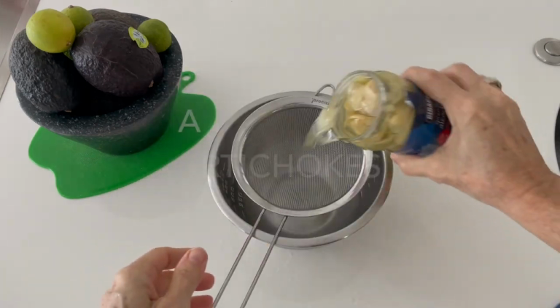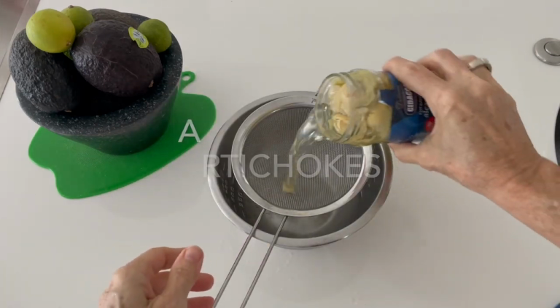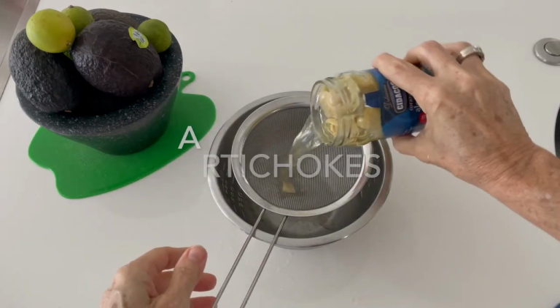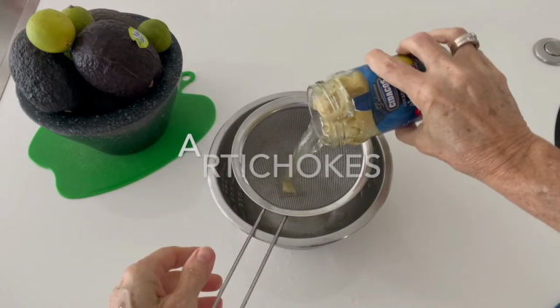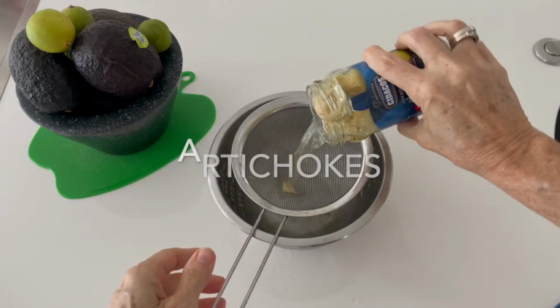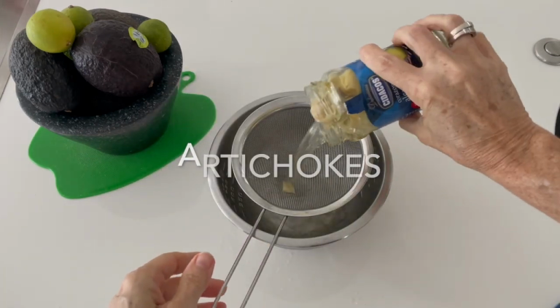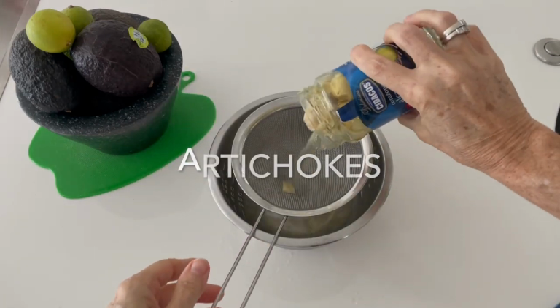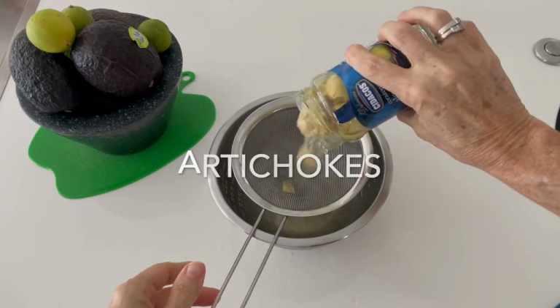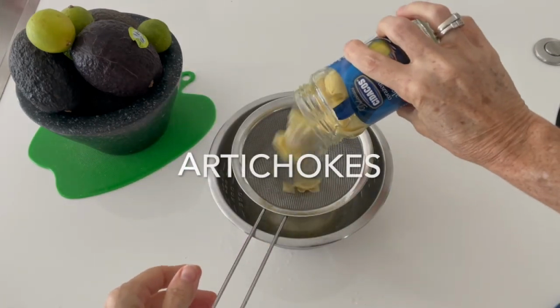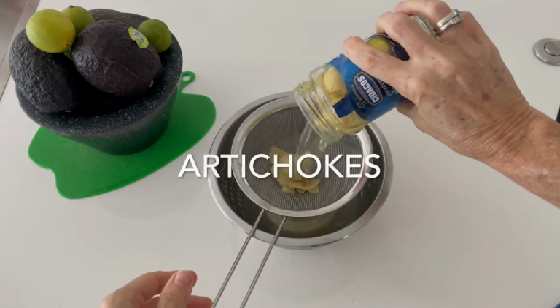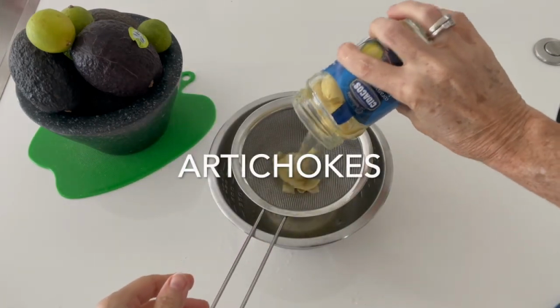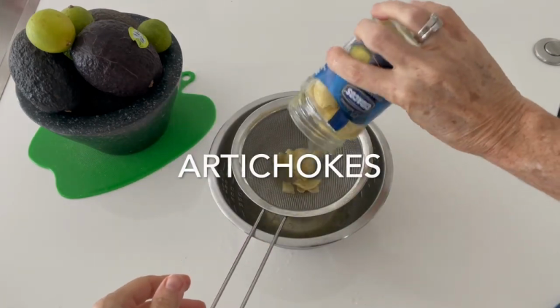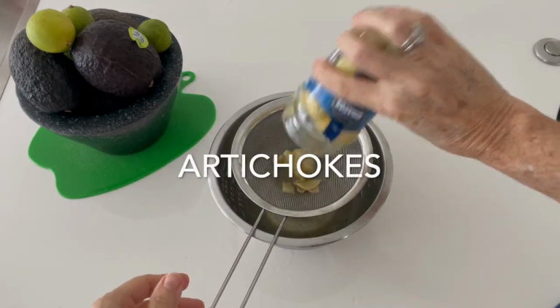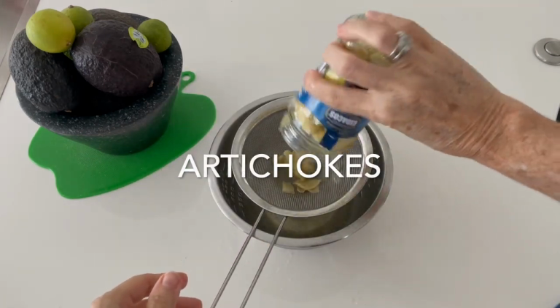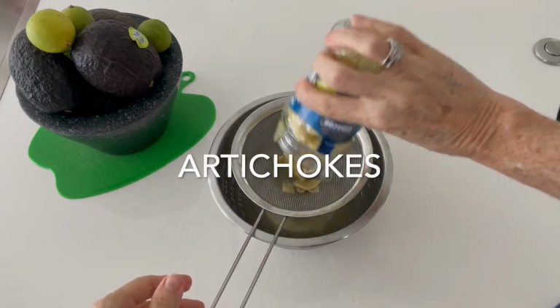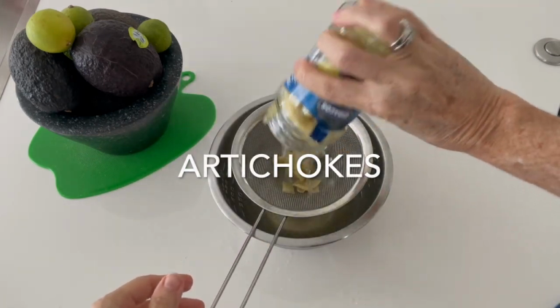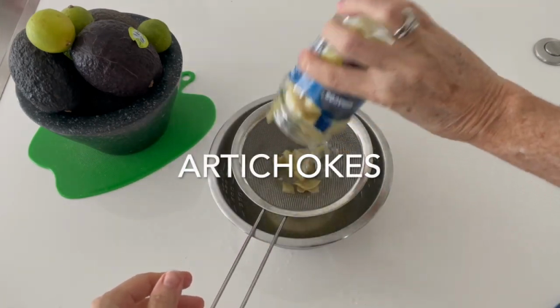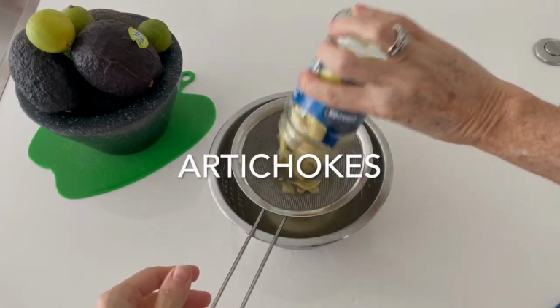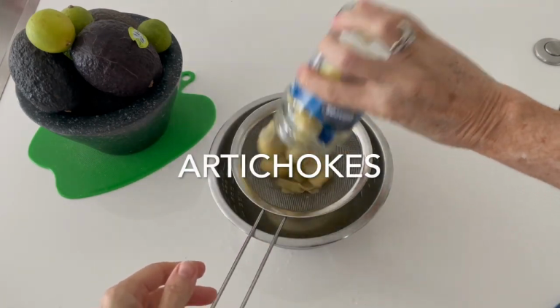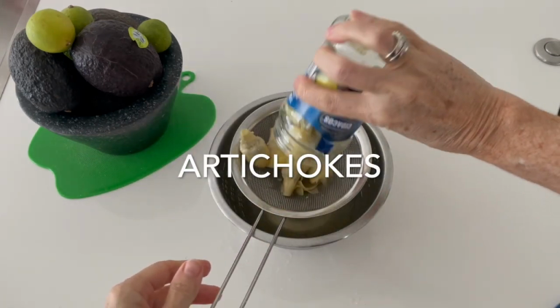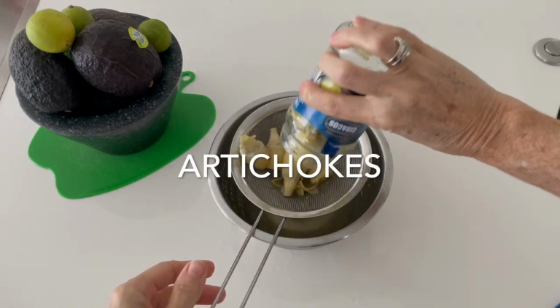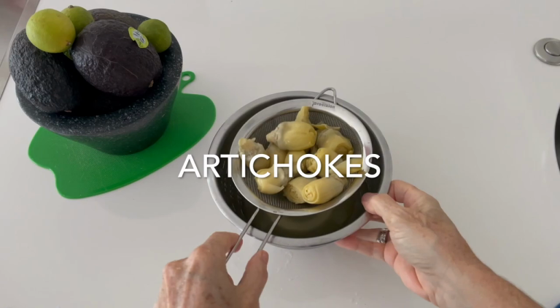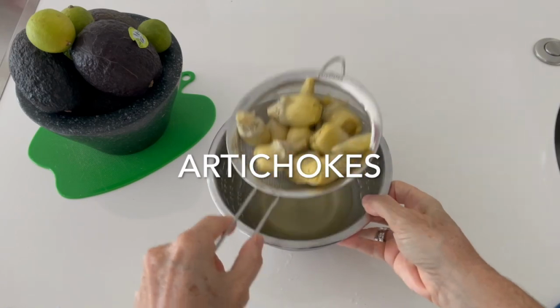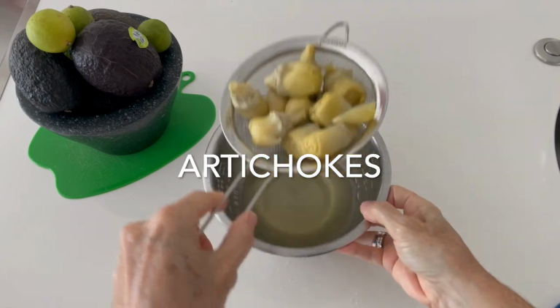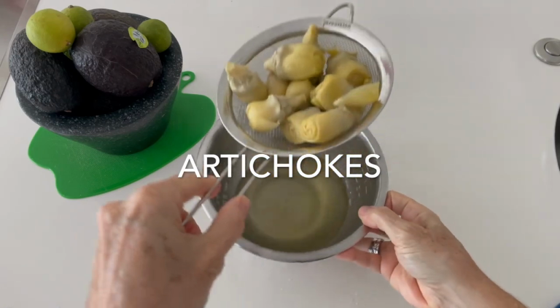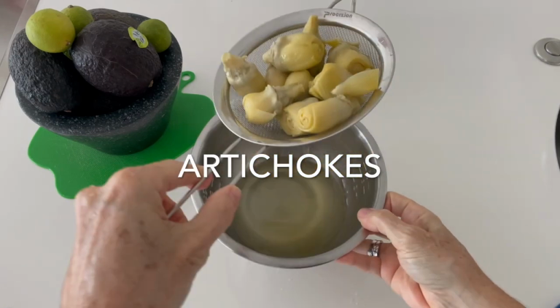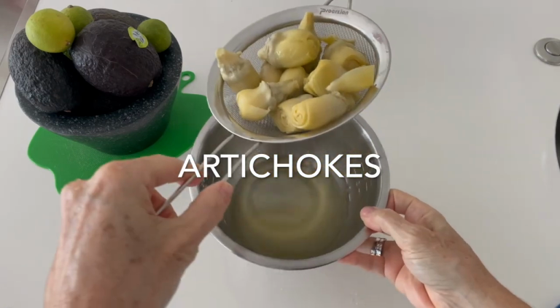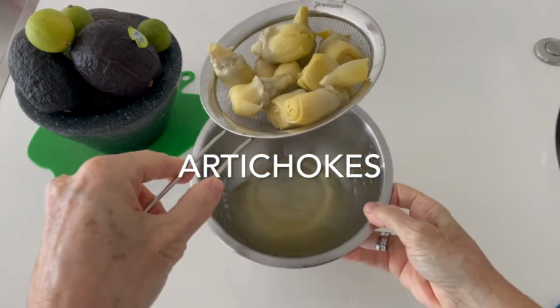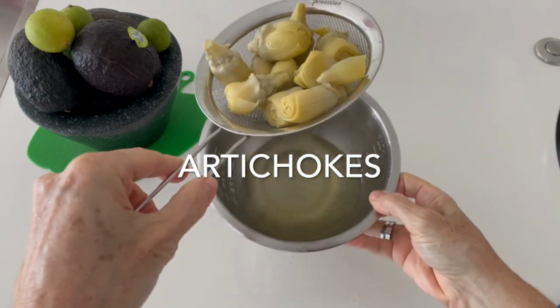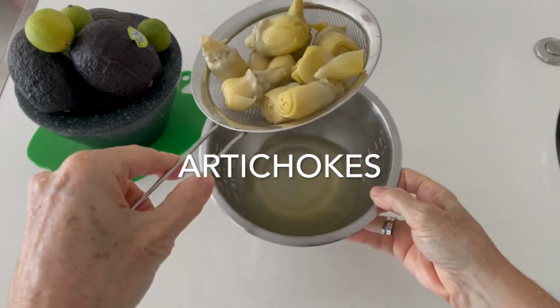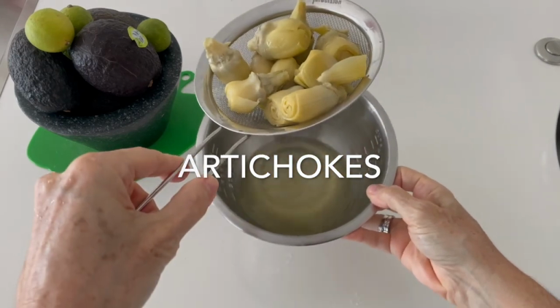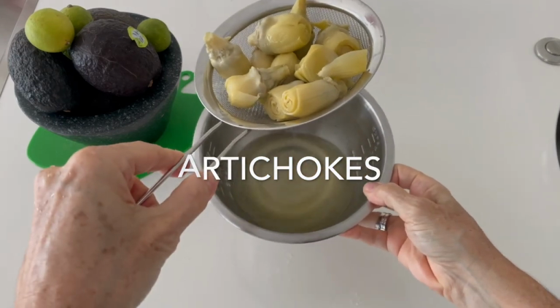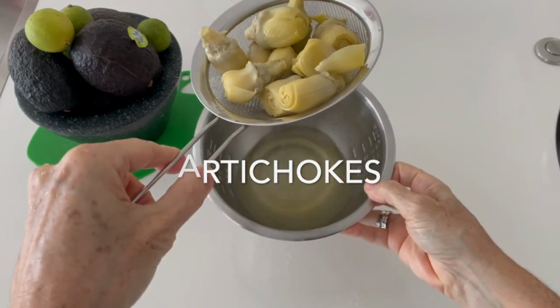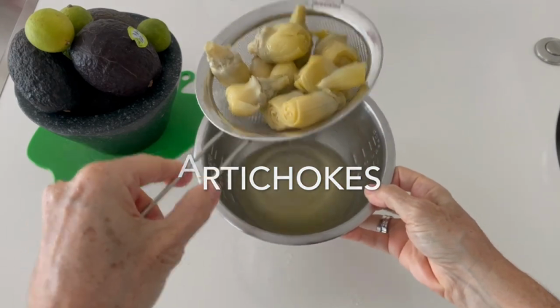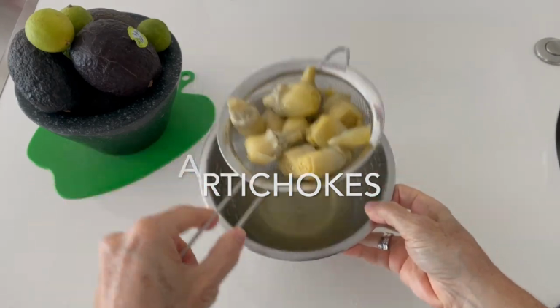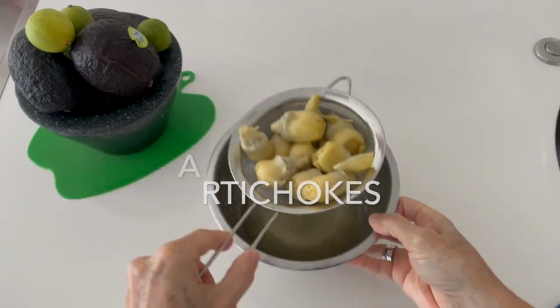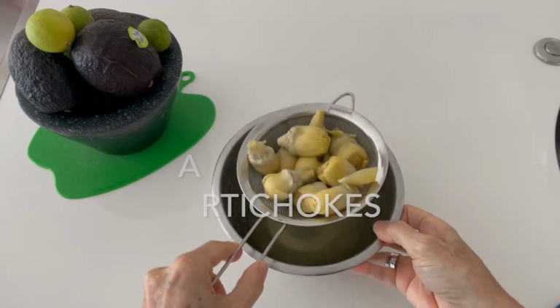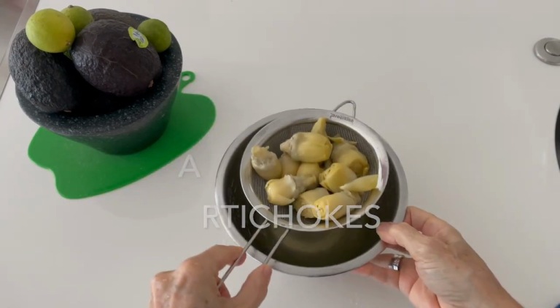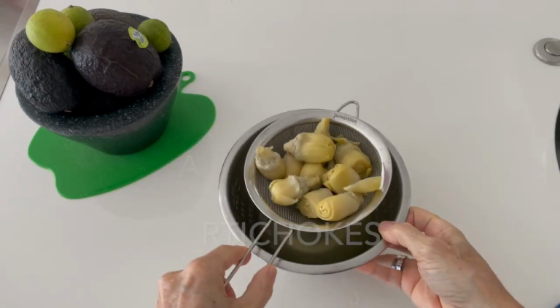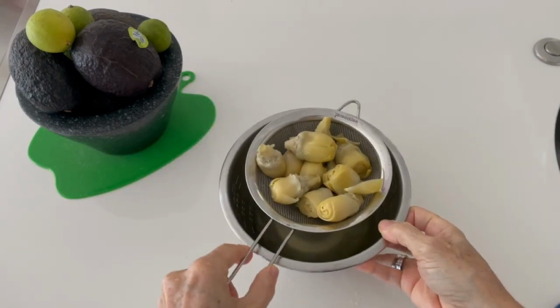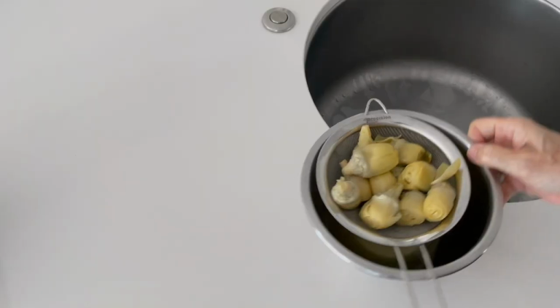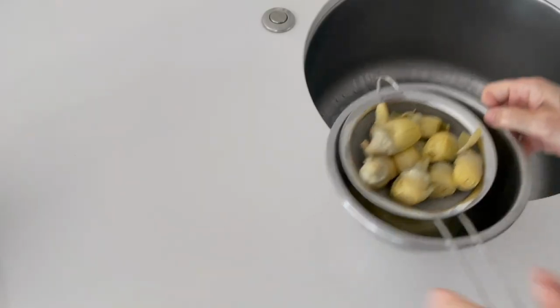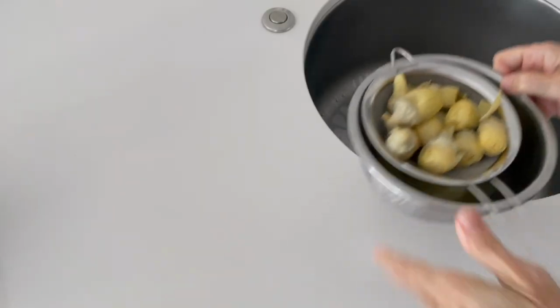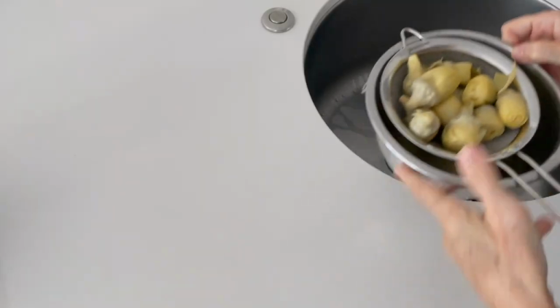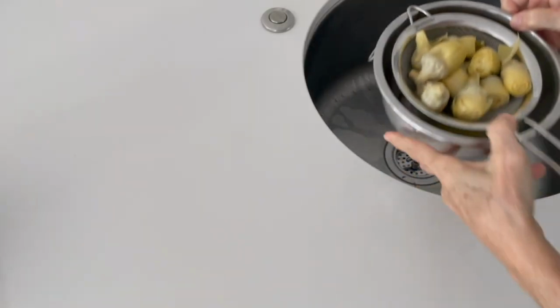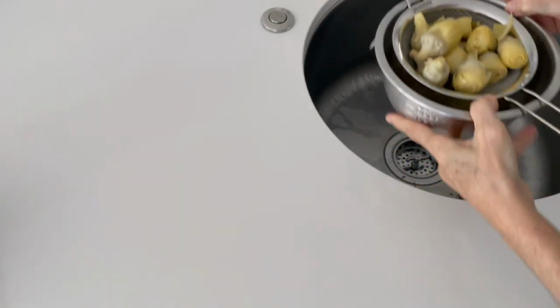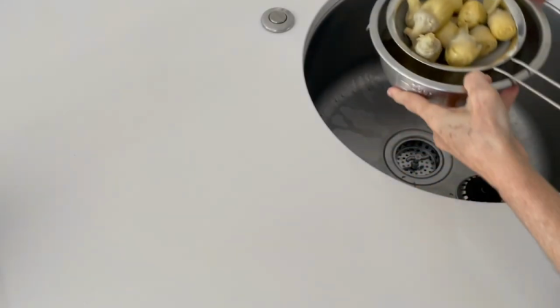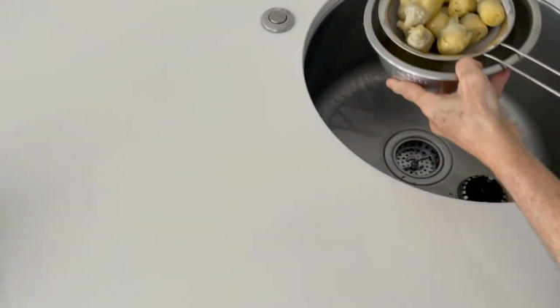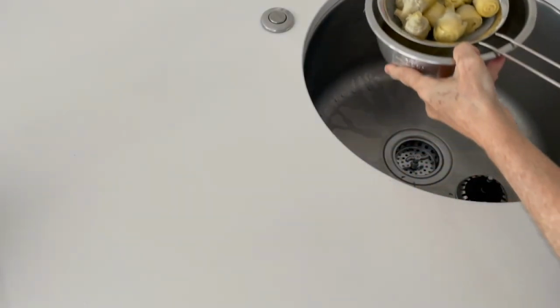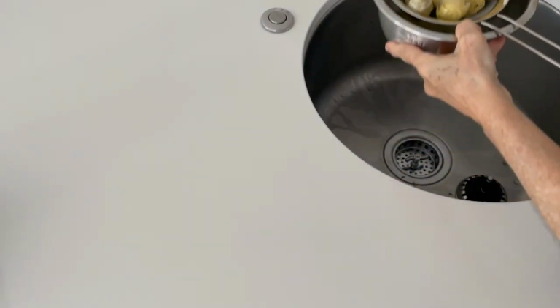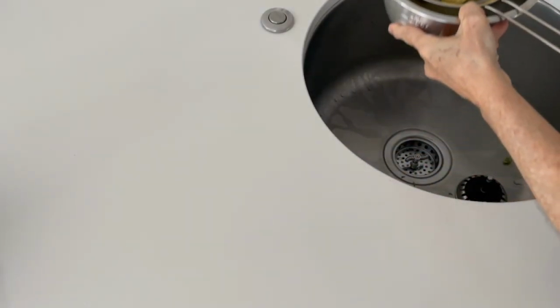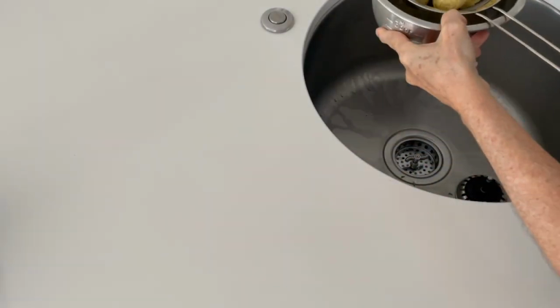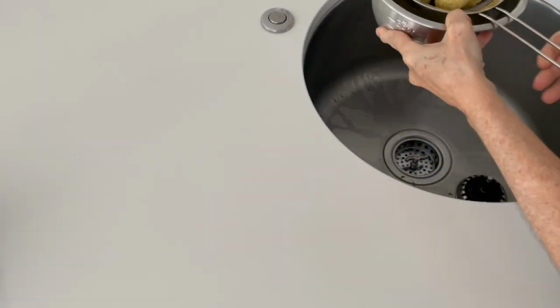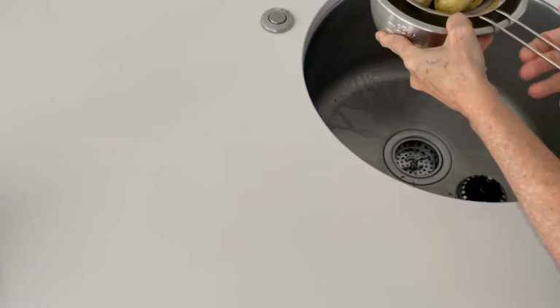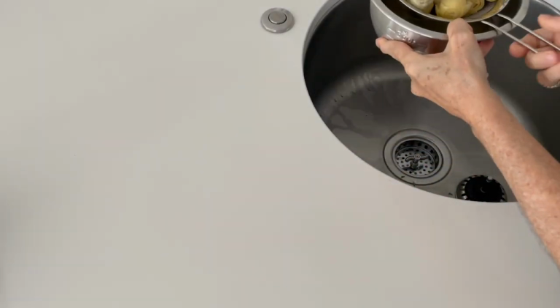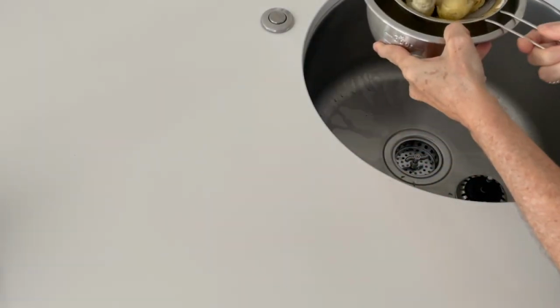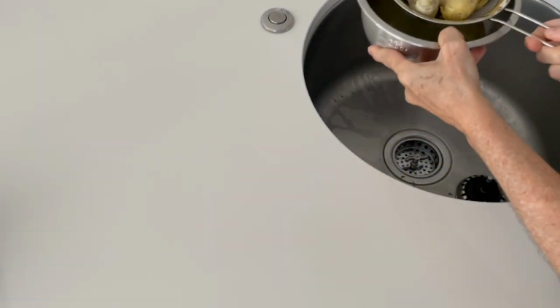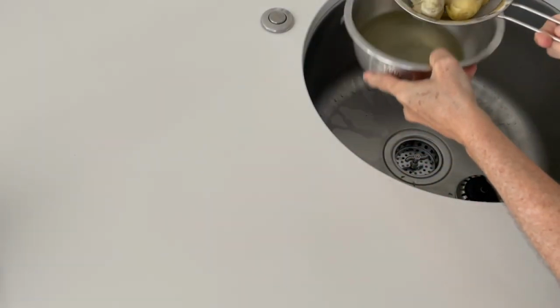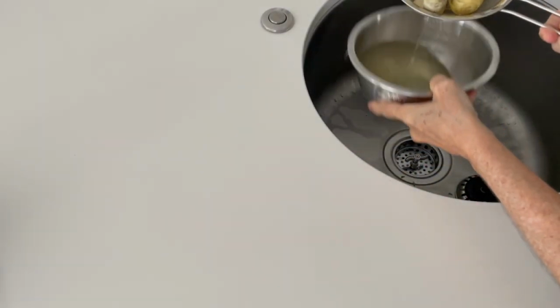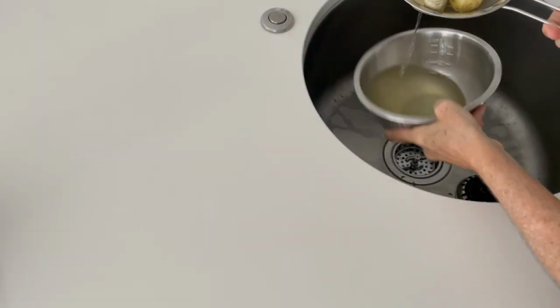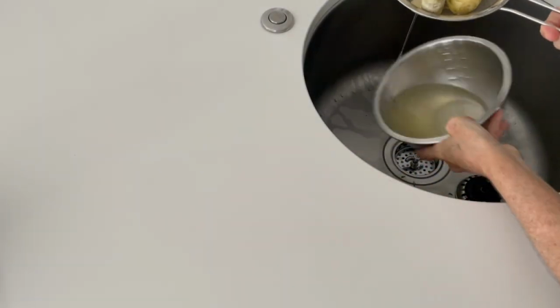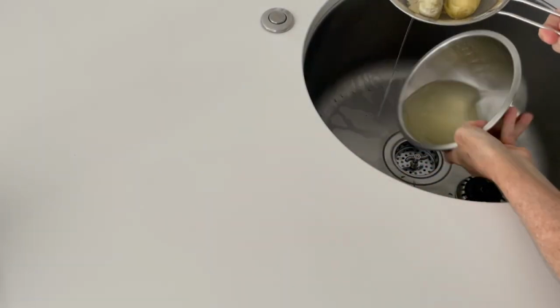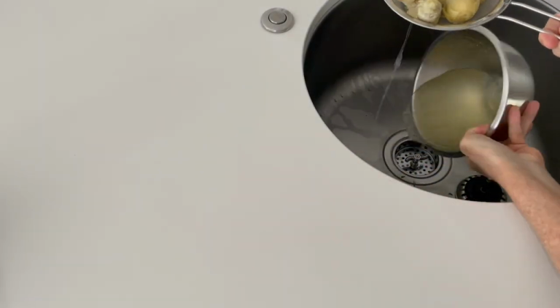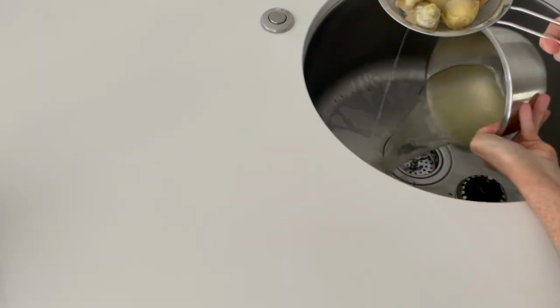If you buy your artichoke hearts from a can or a jar, do the same thing. Wash off all that liquid and dry them.